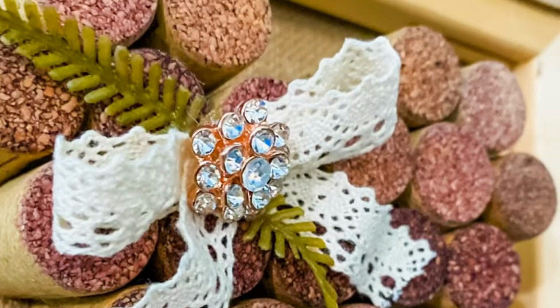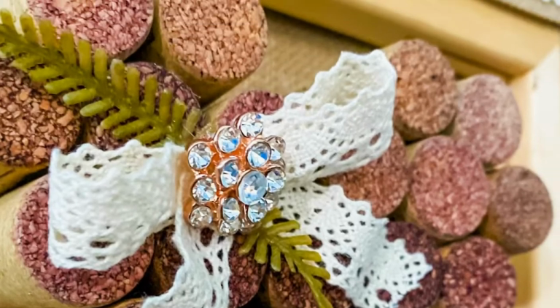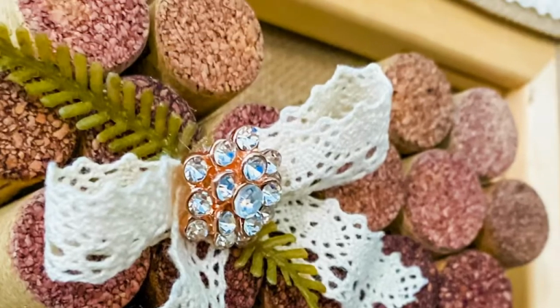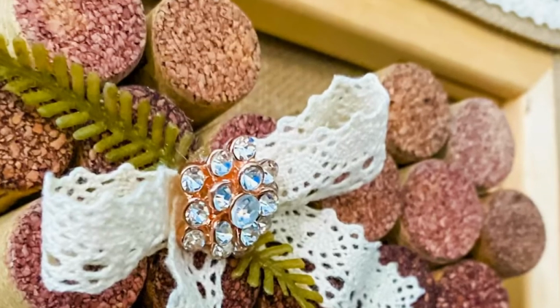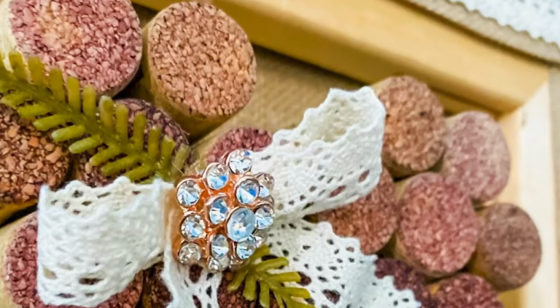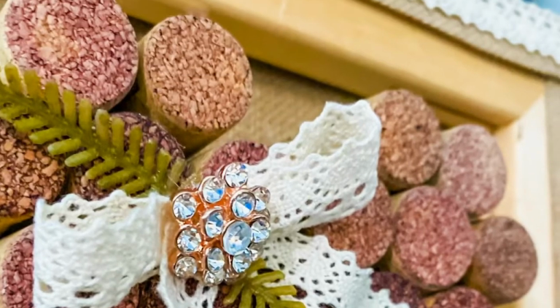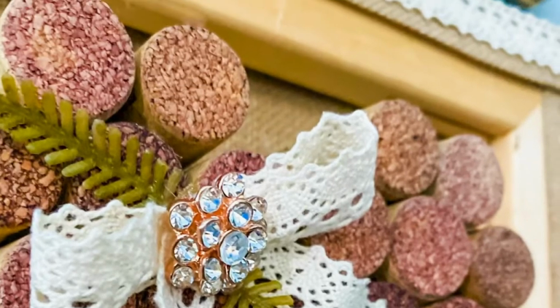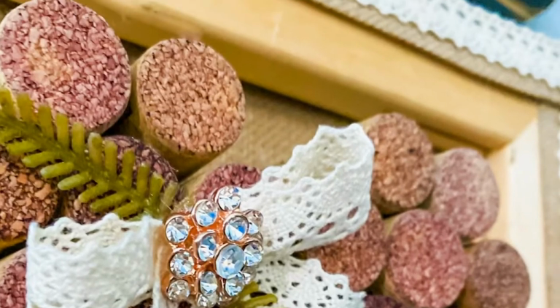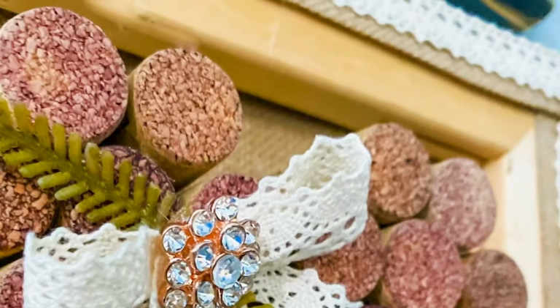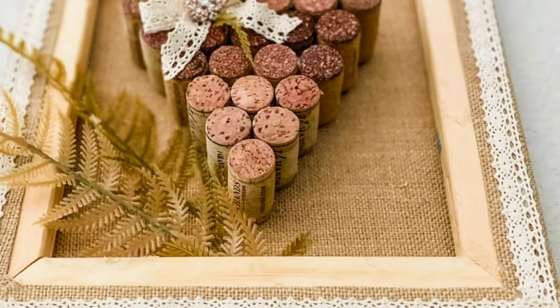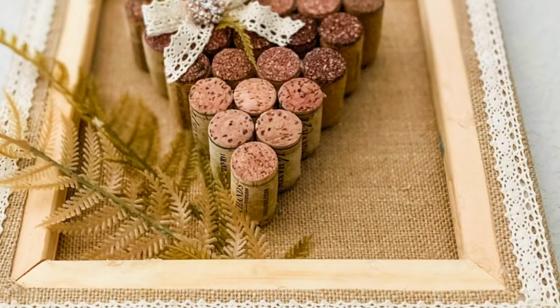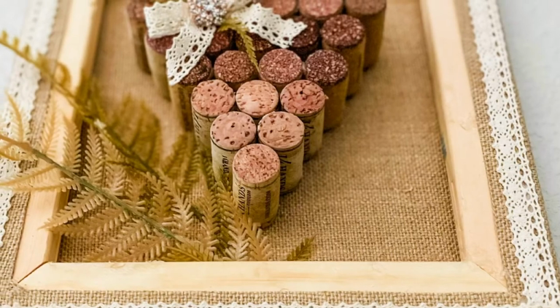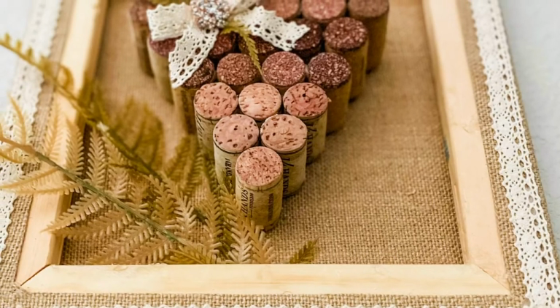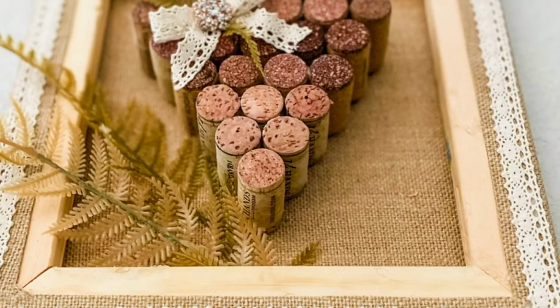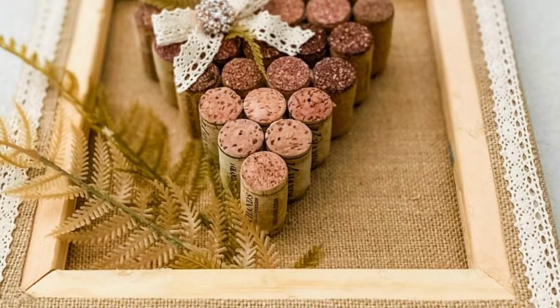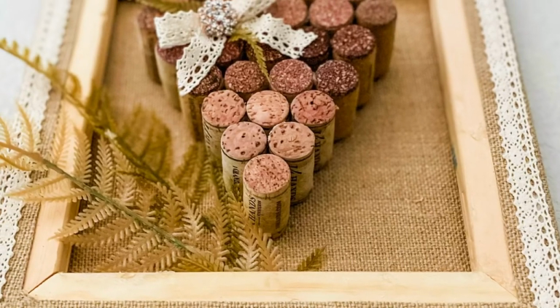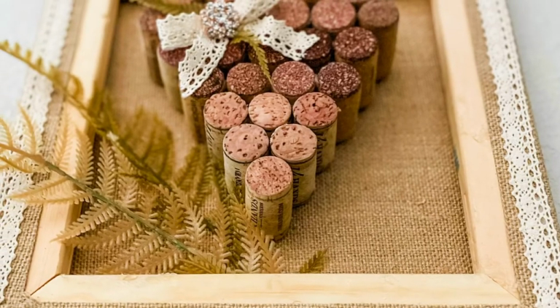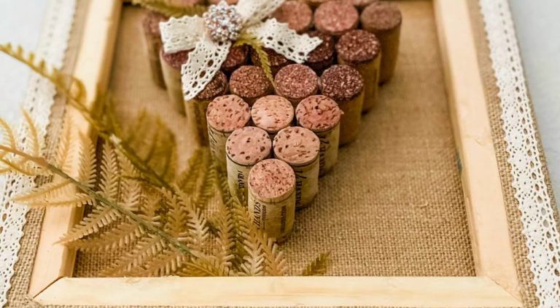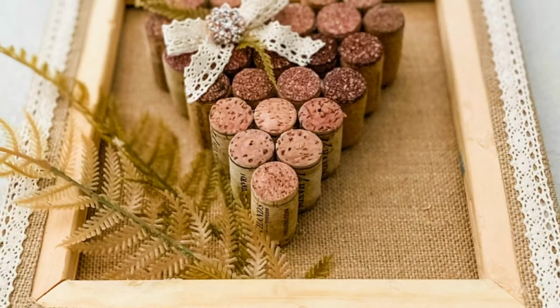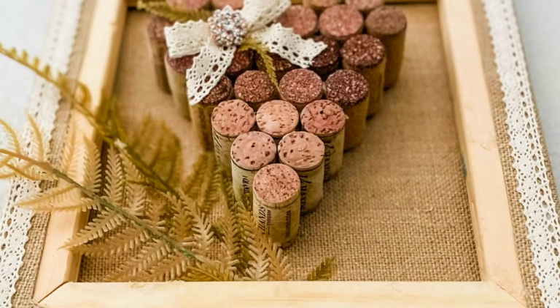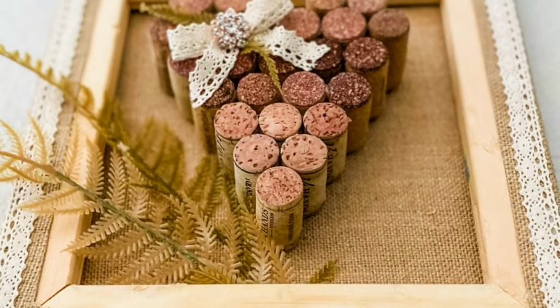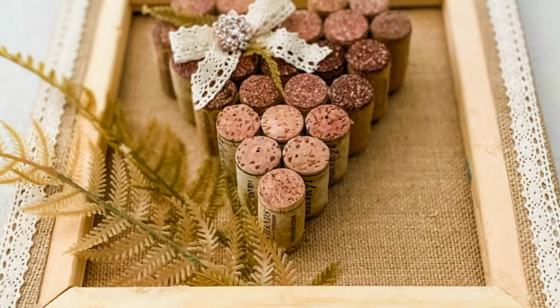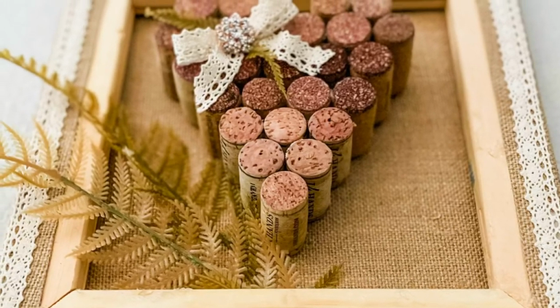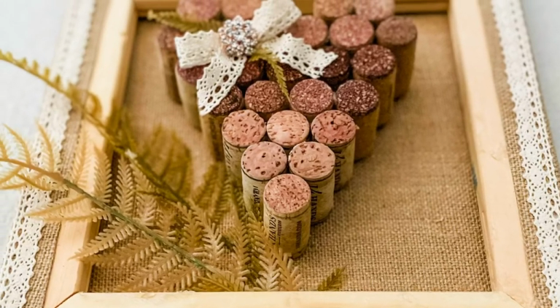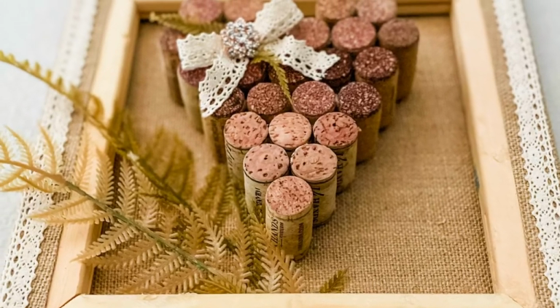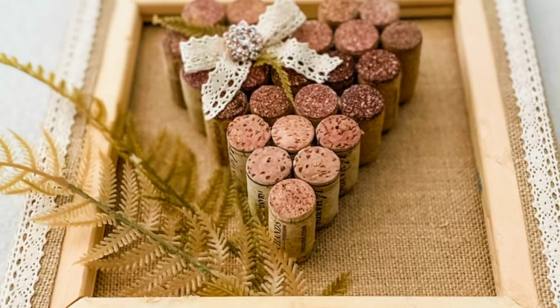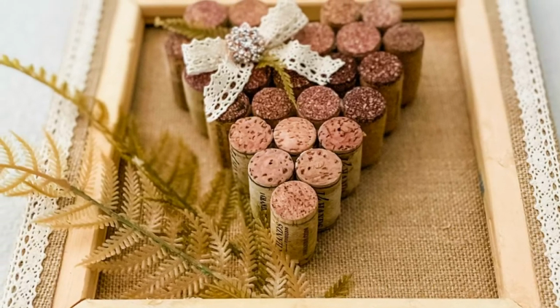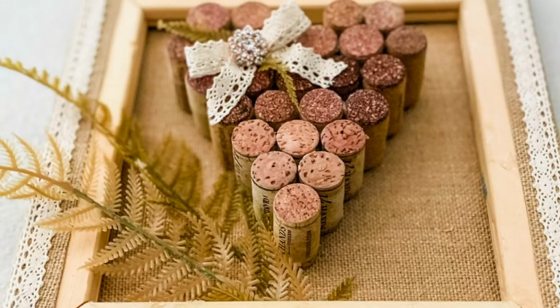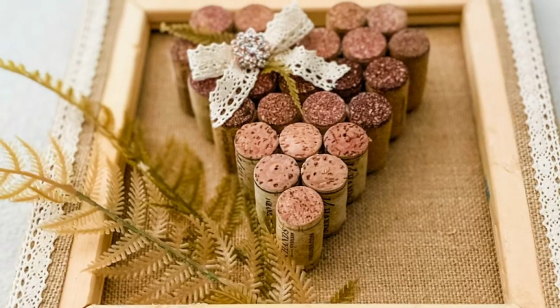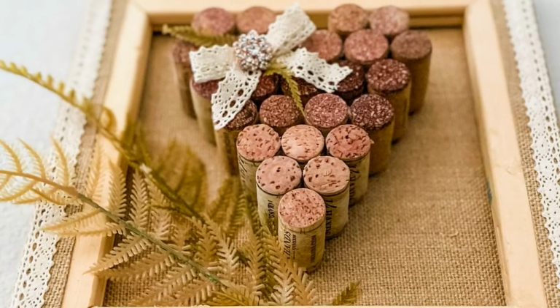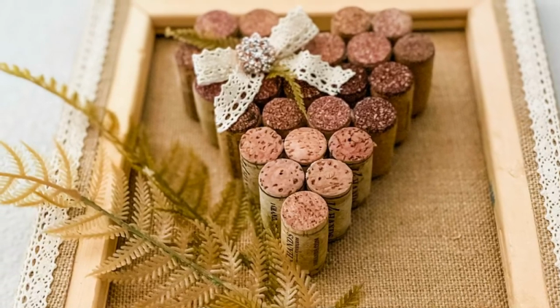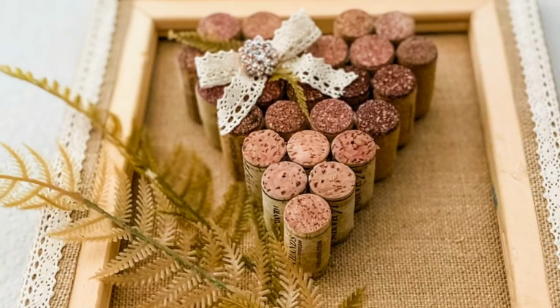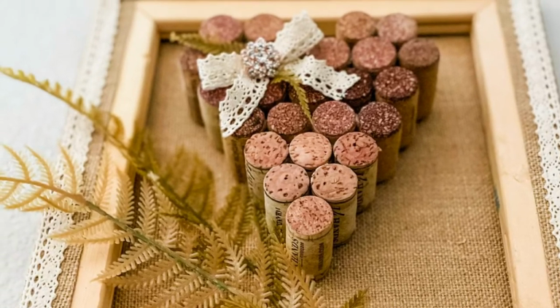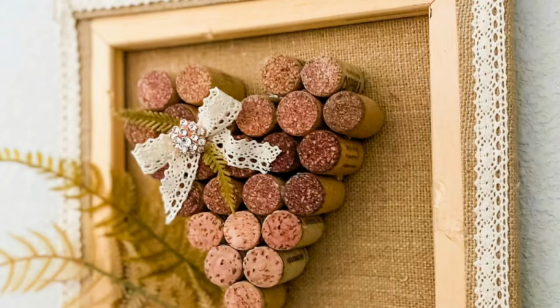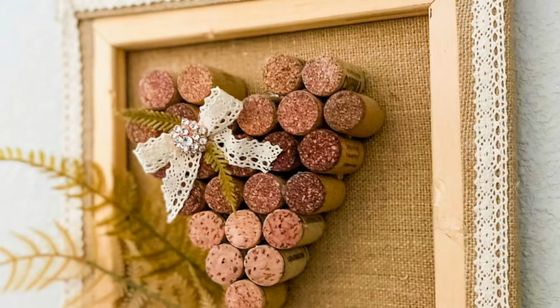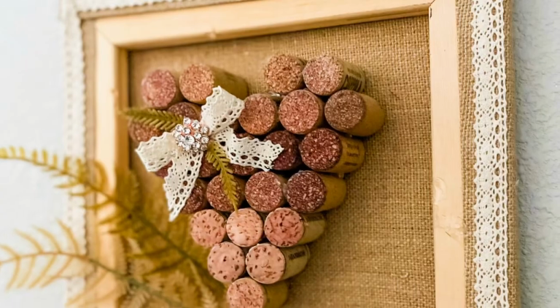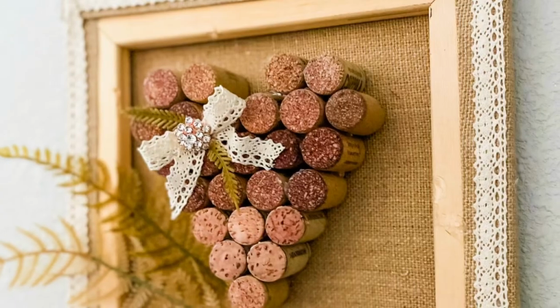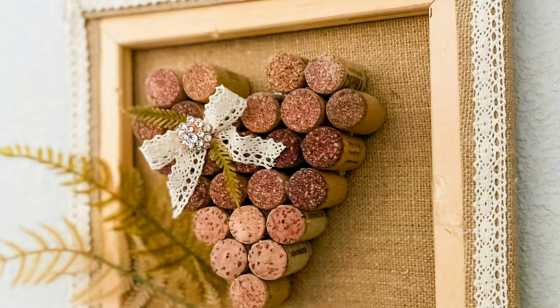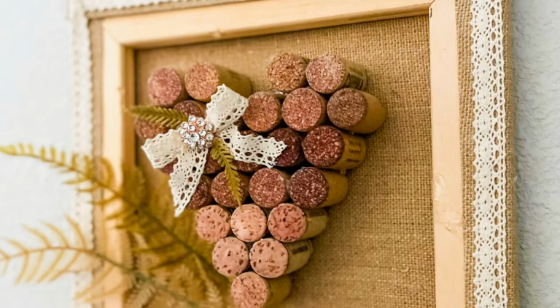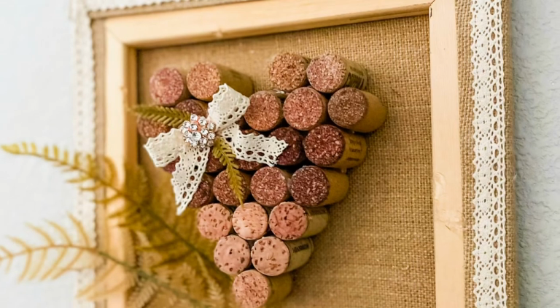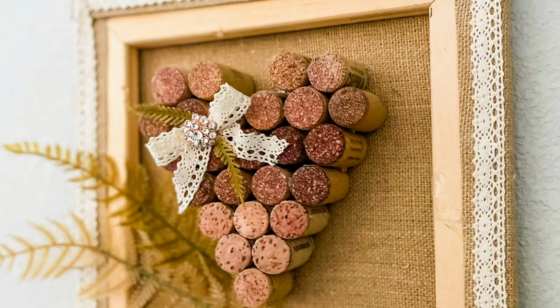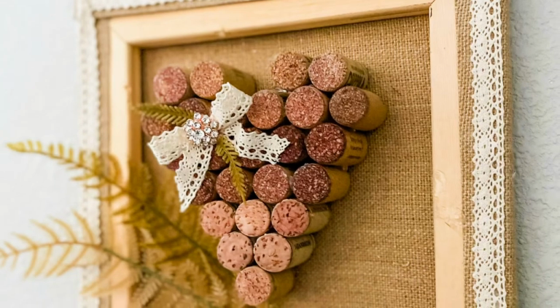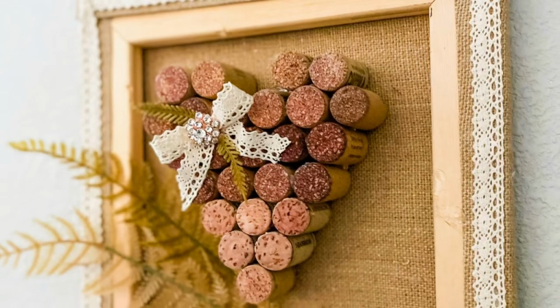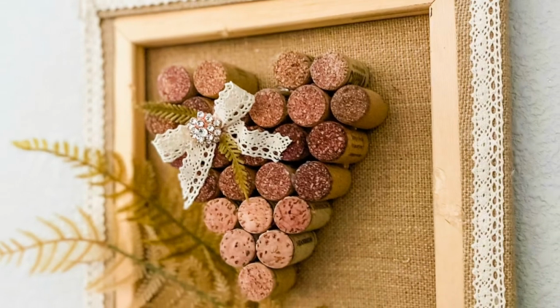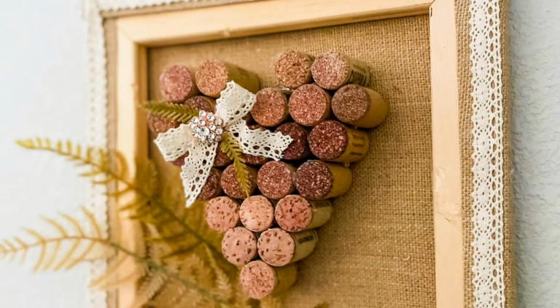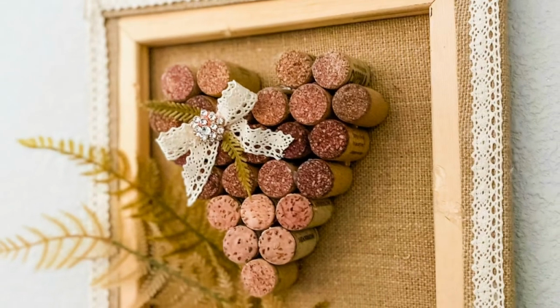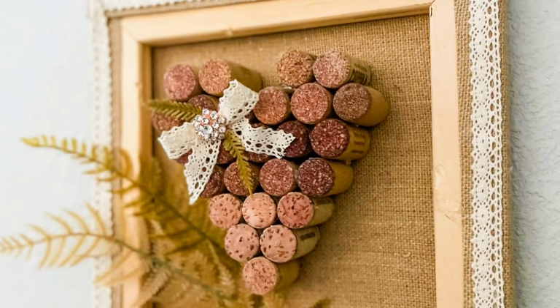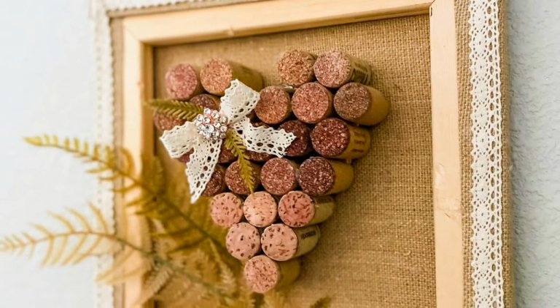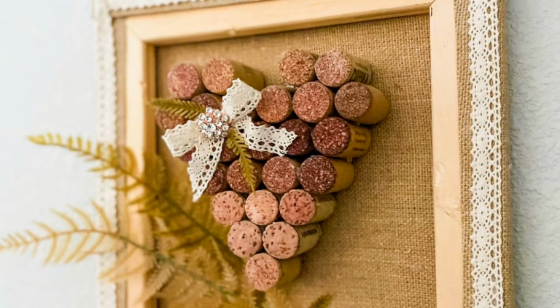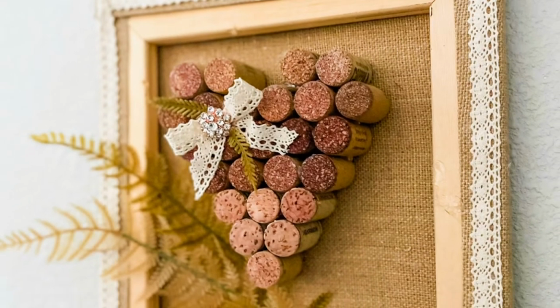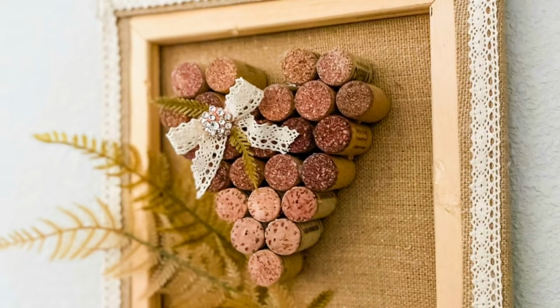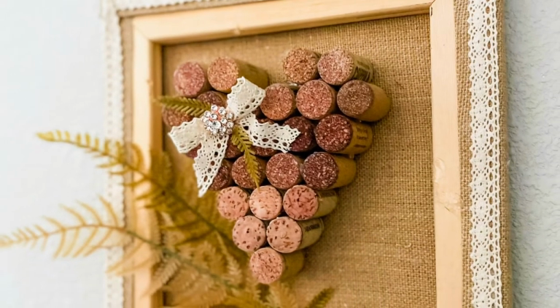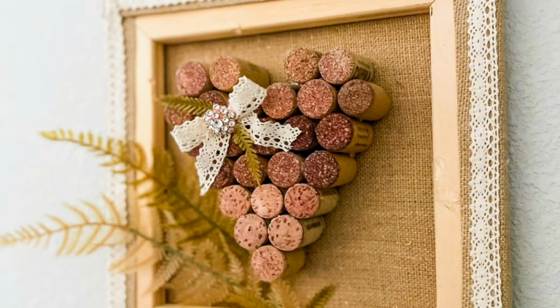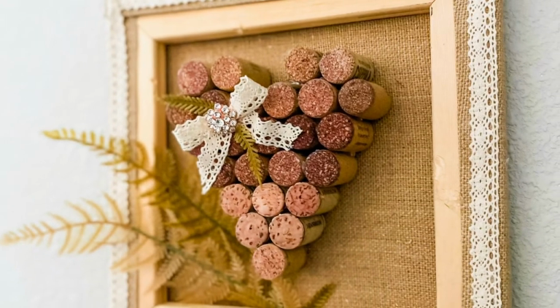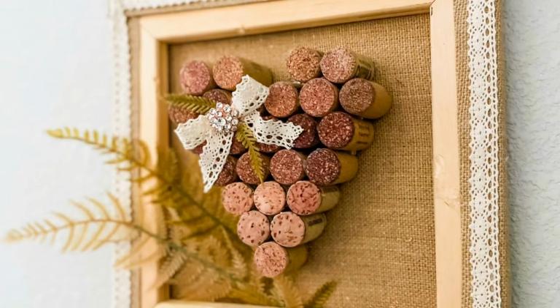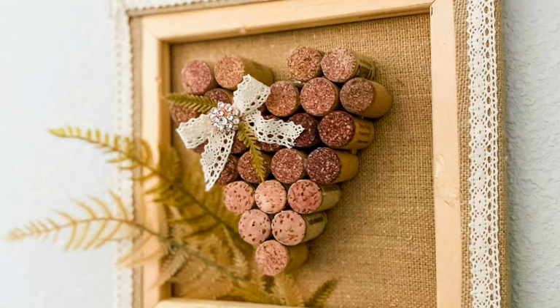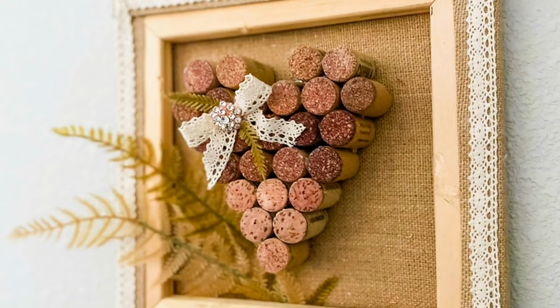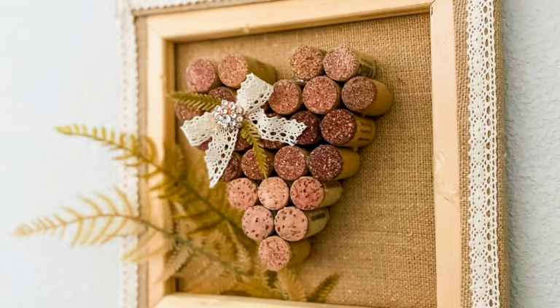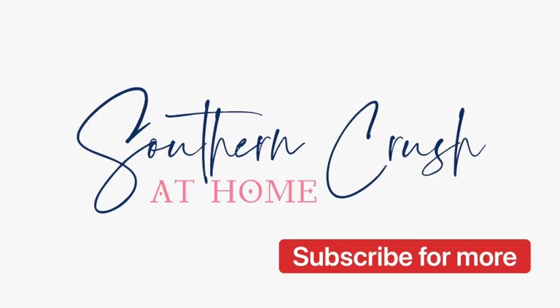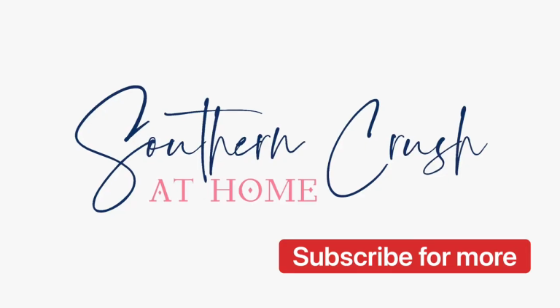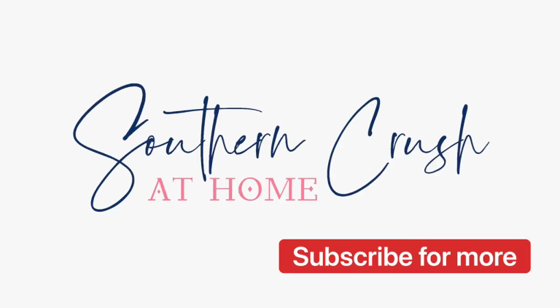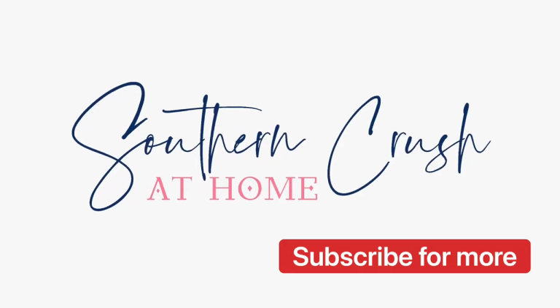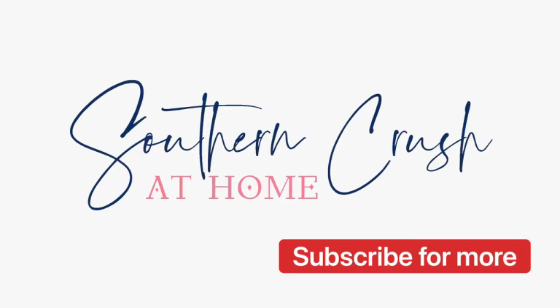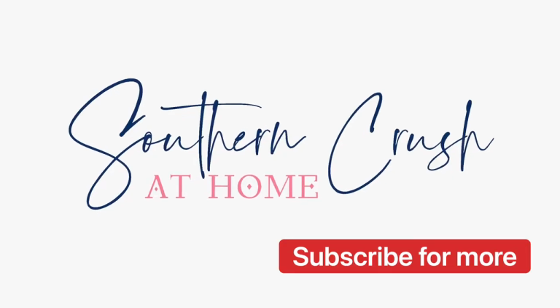If you loved this DIY and want to see more, please hit the subscribe button and the little bell for notifications.